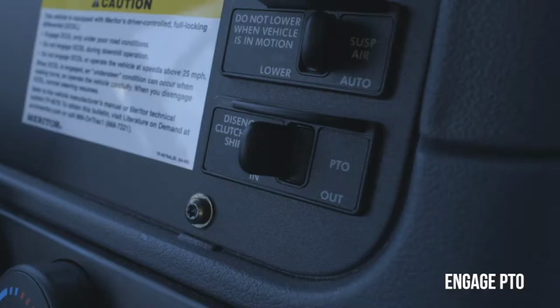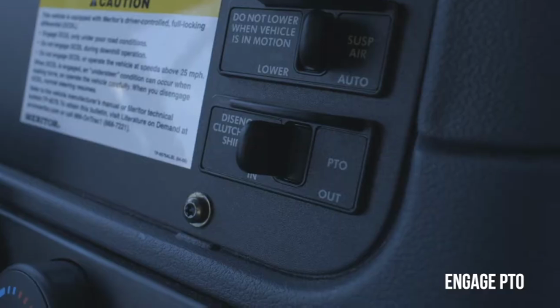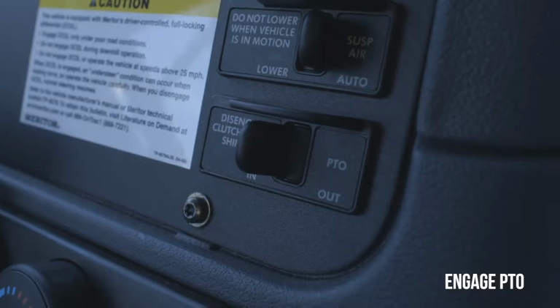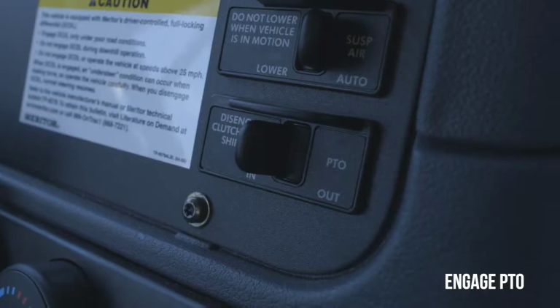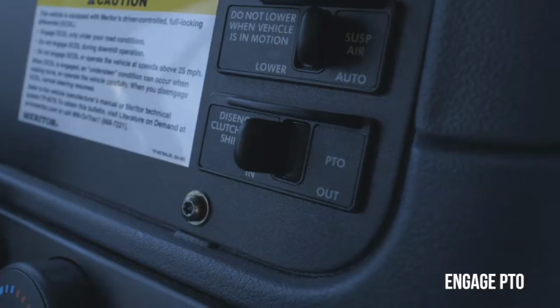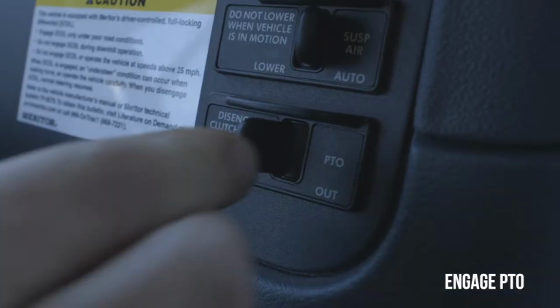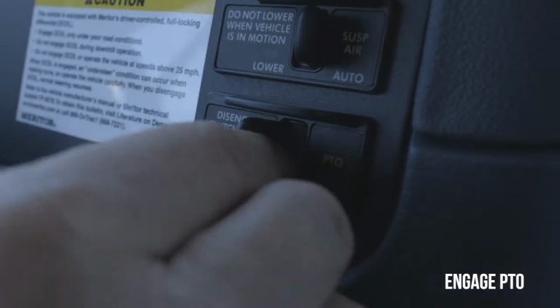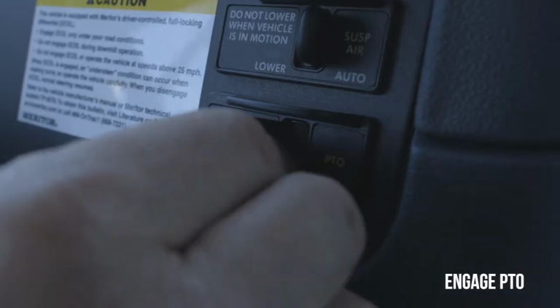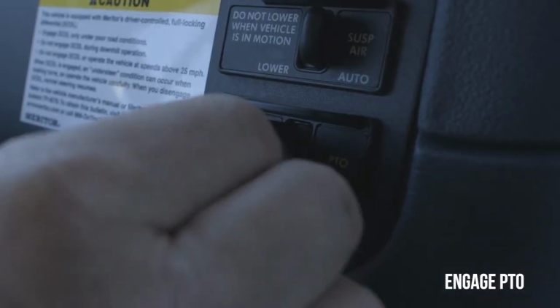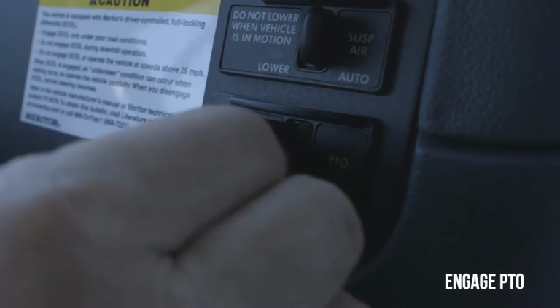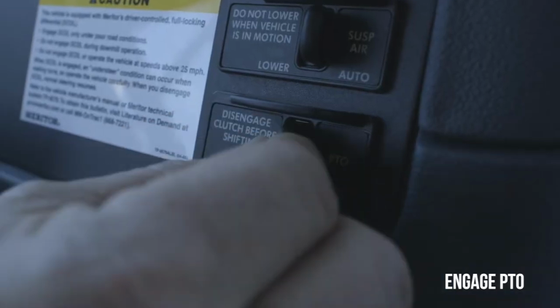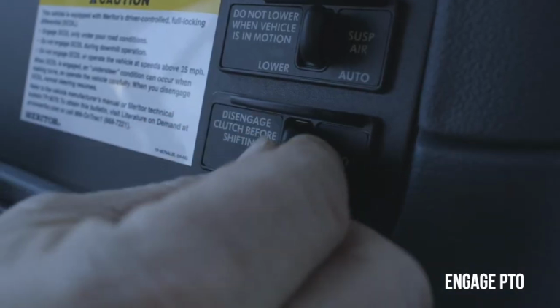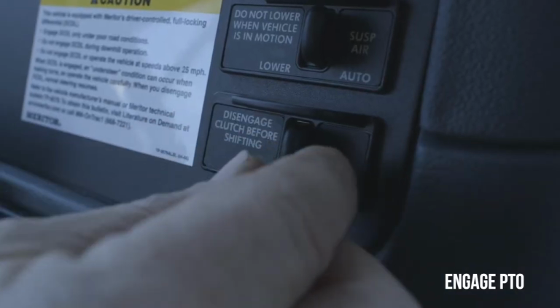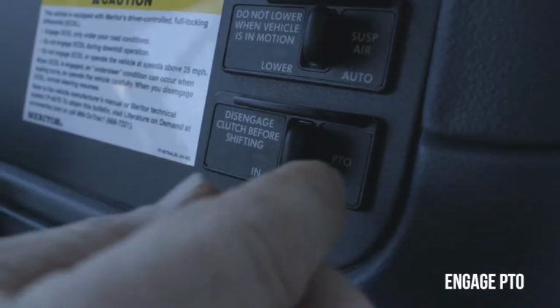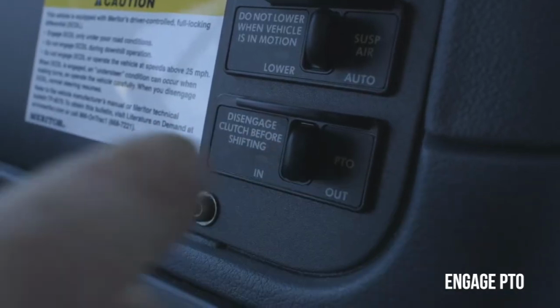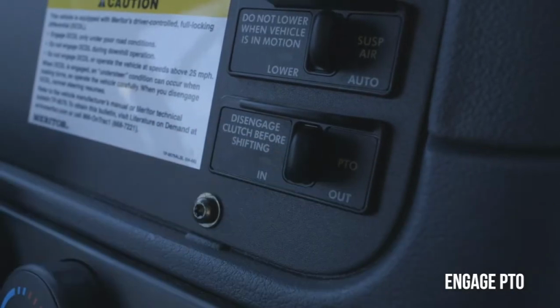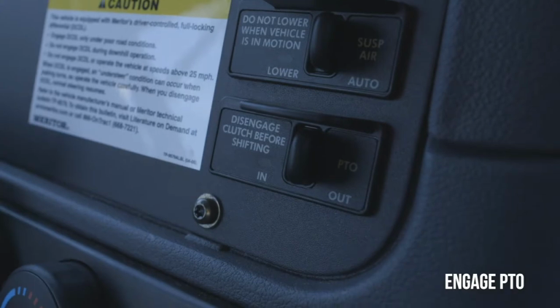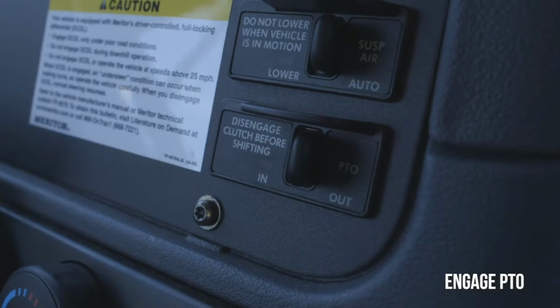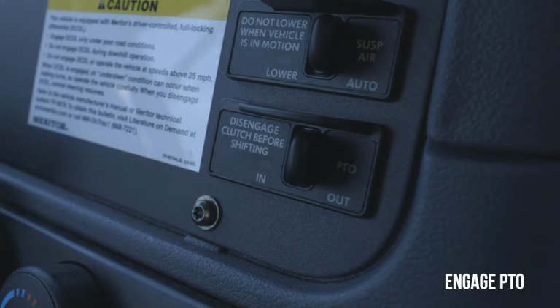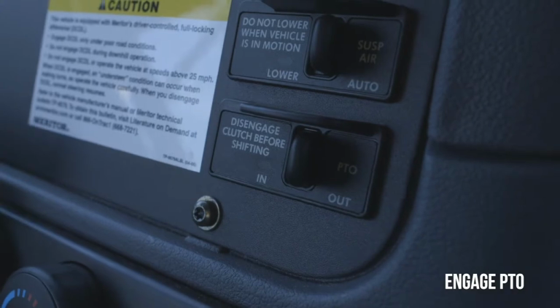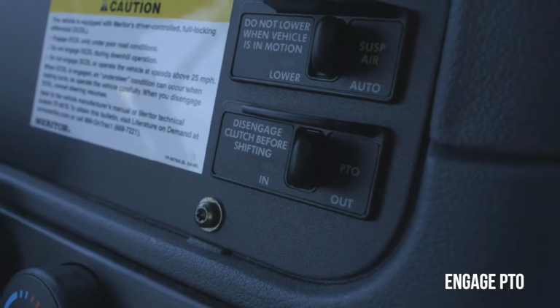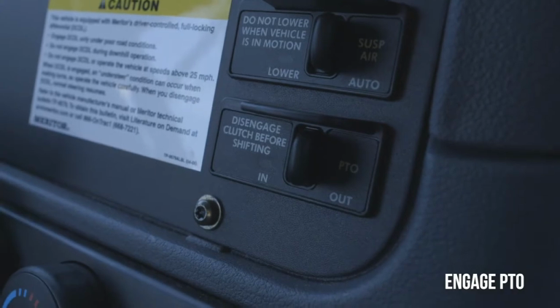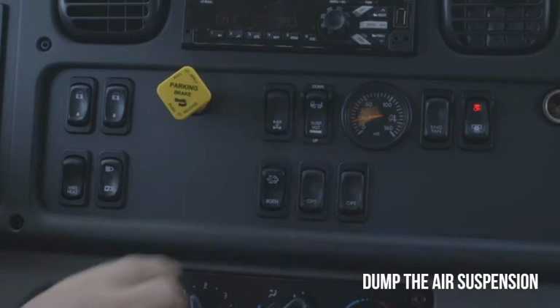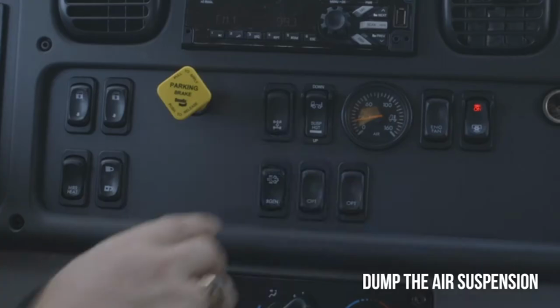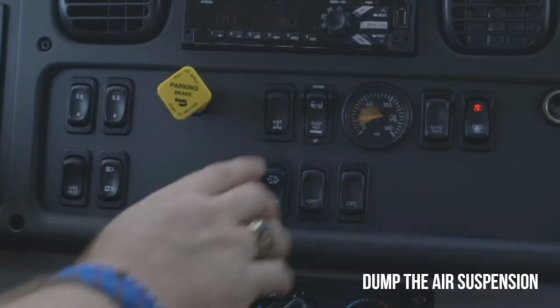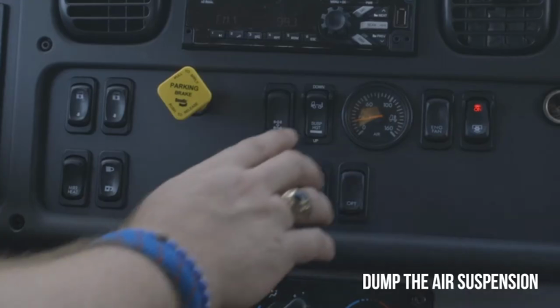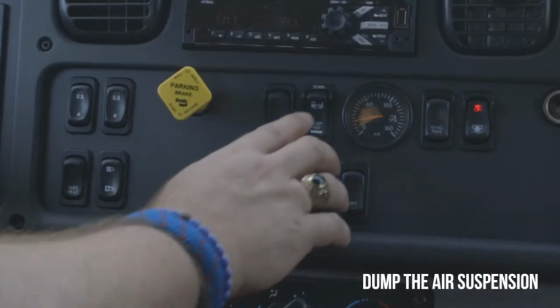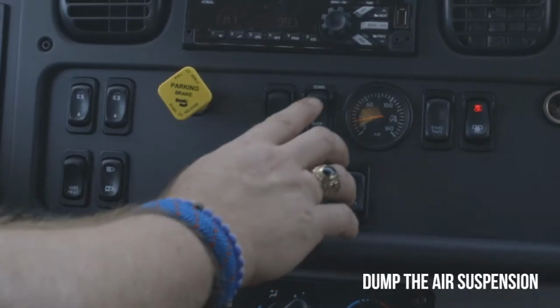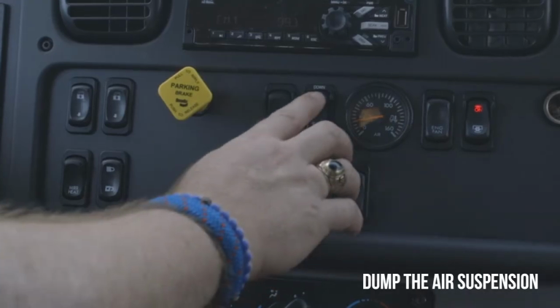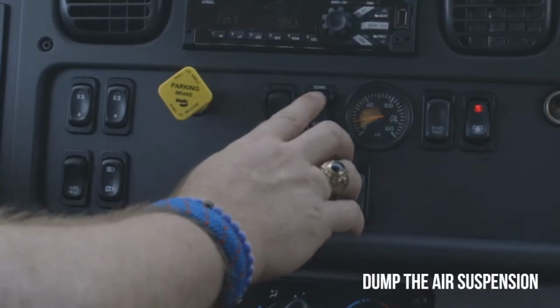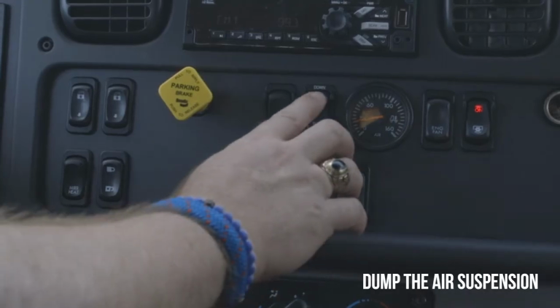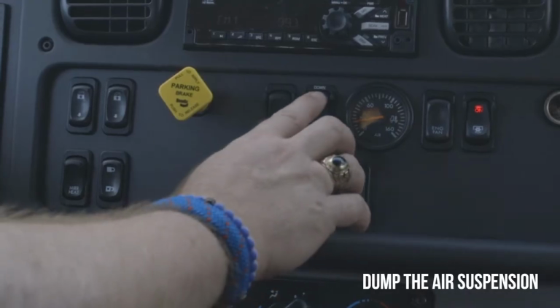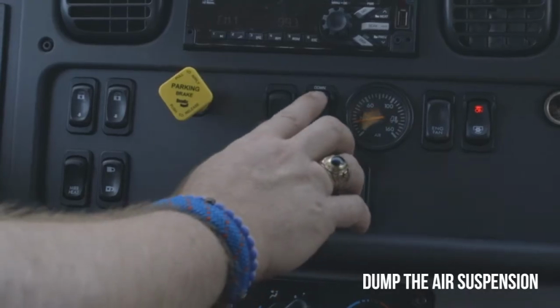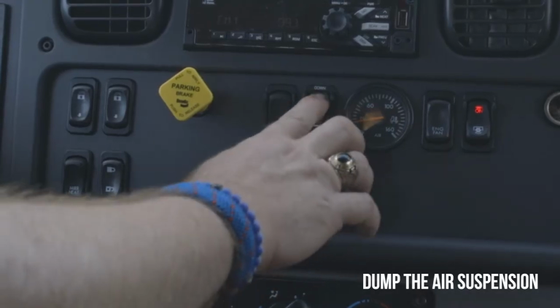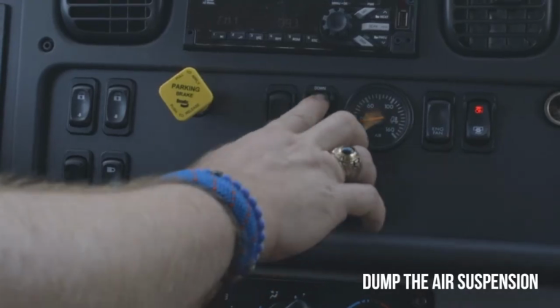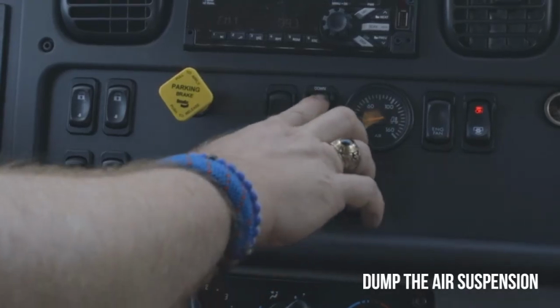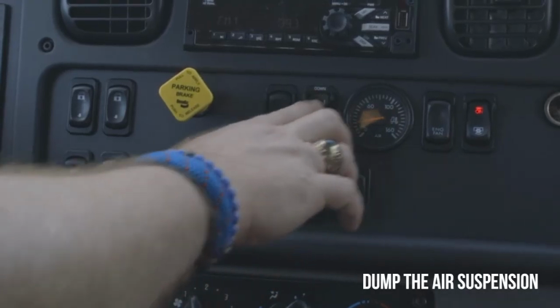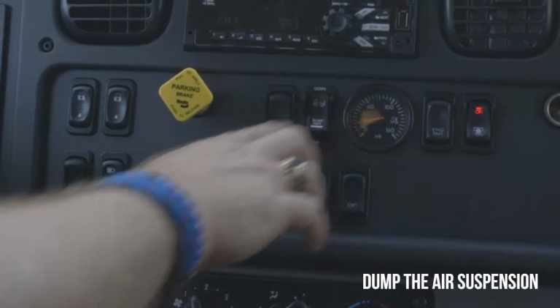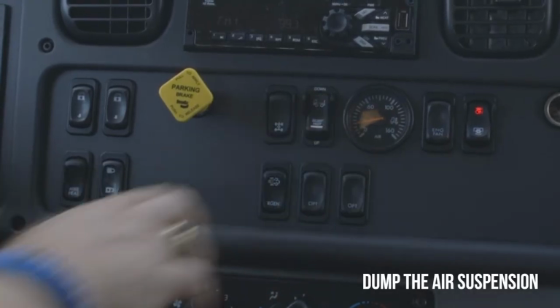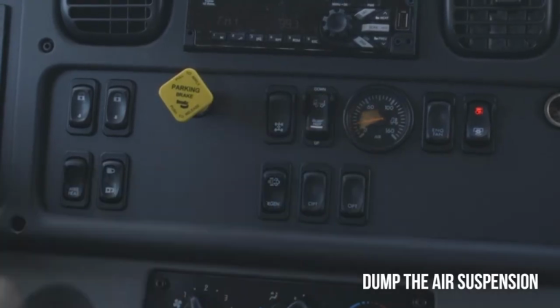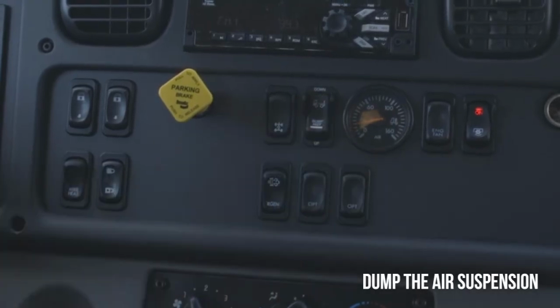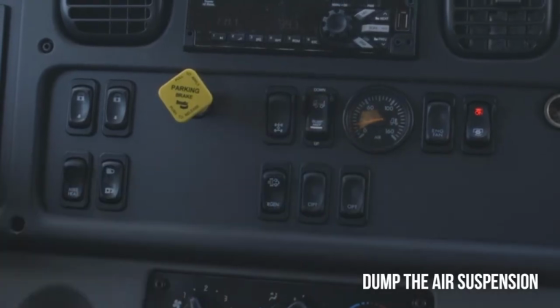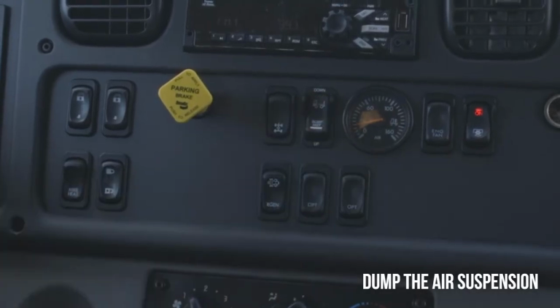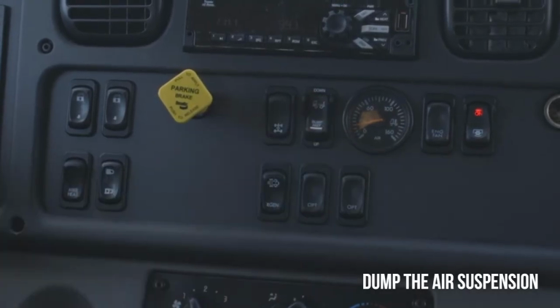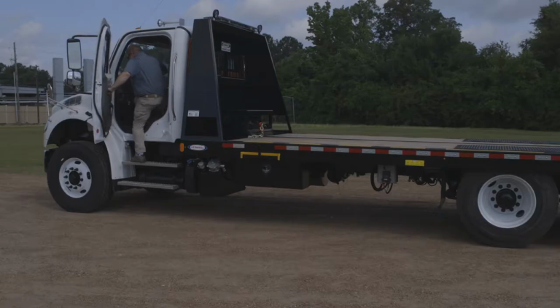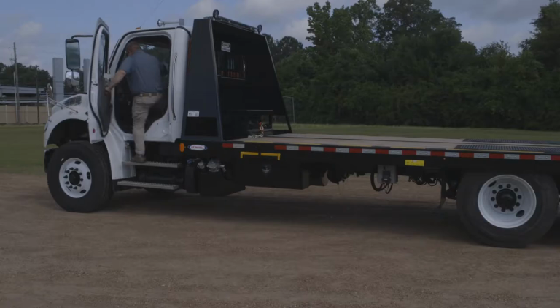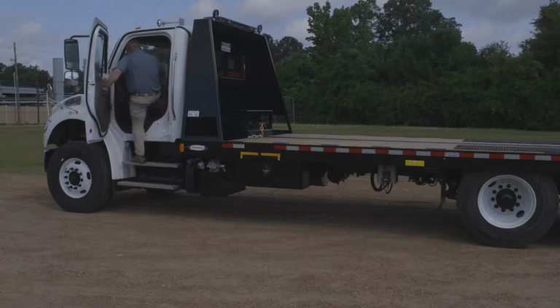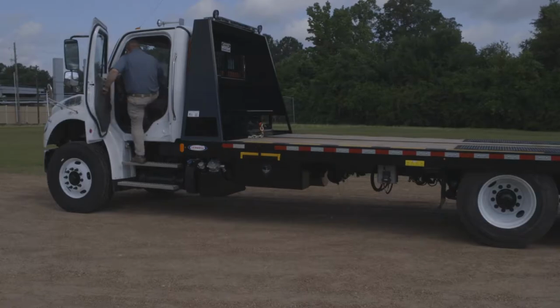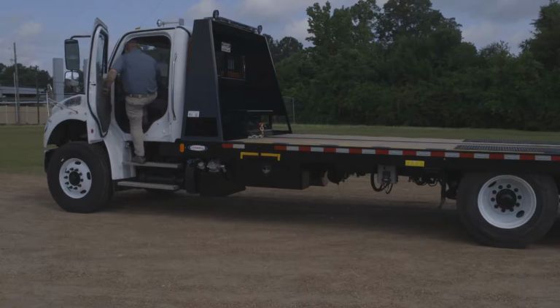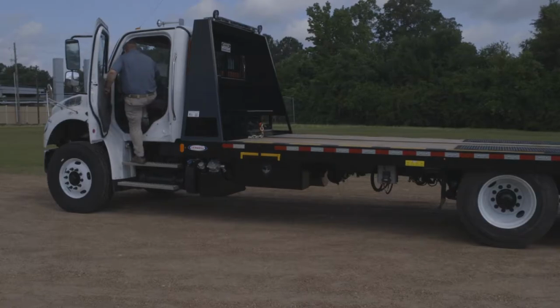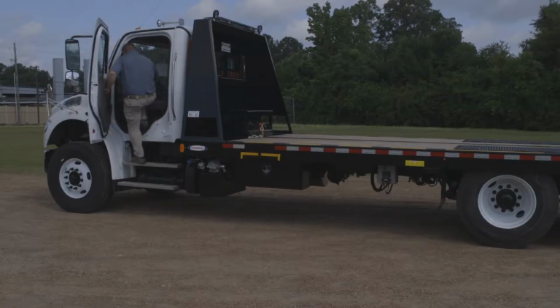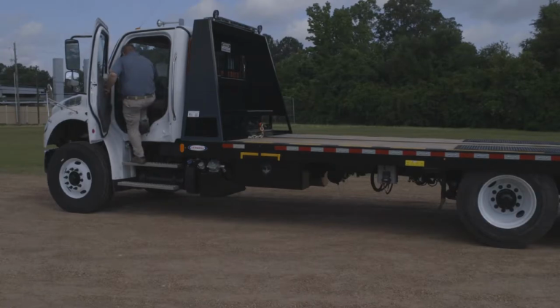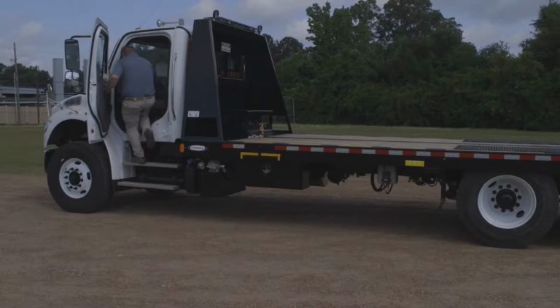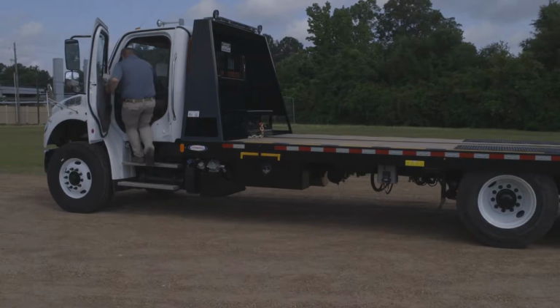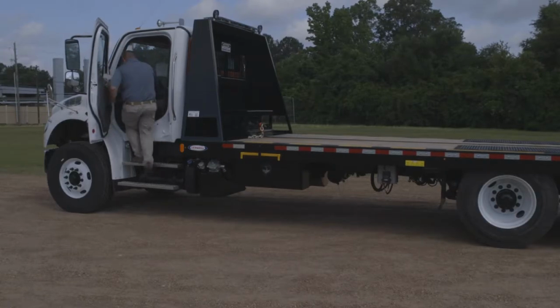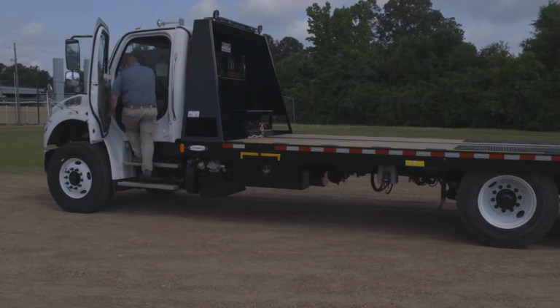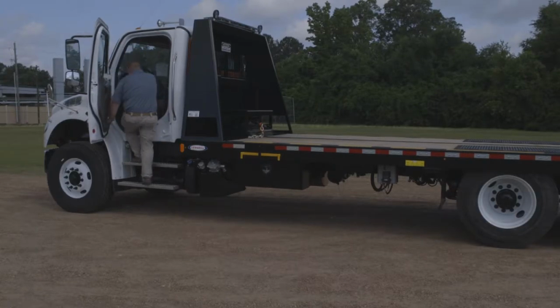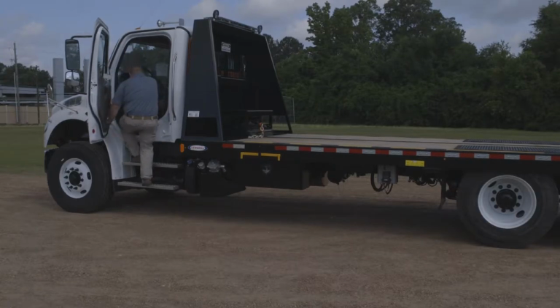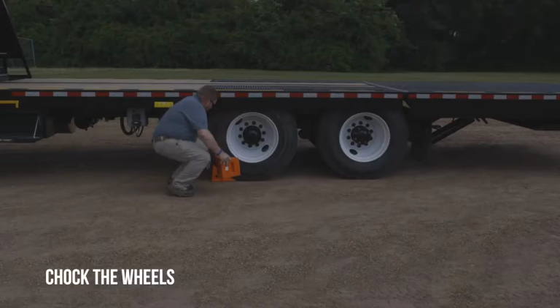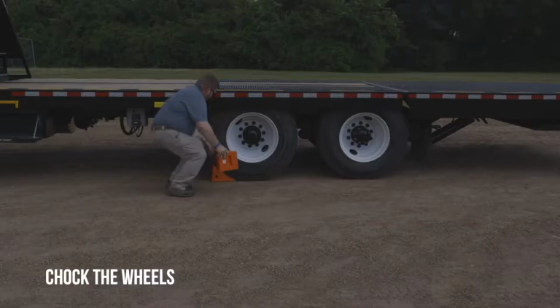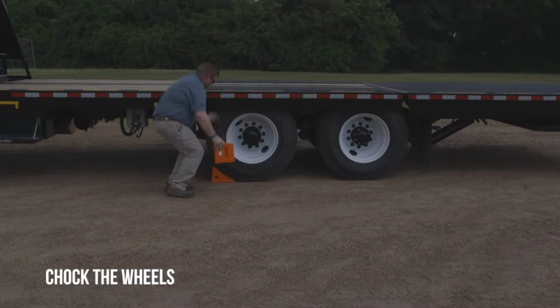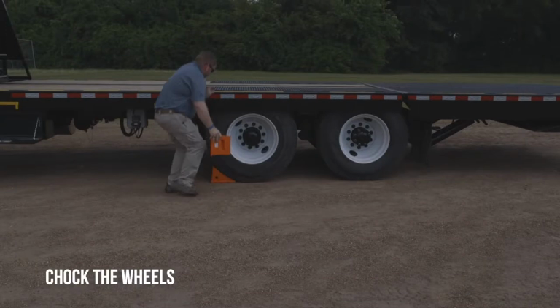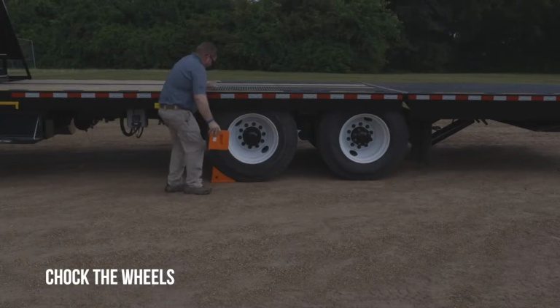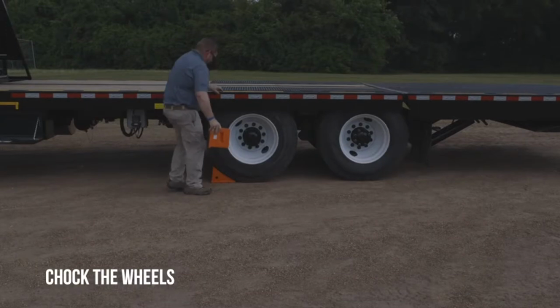Engage PTO inside the cab. Dump the air suspension of the truck or trailer. Chalk the wheels.